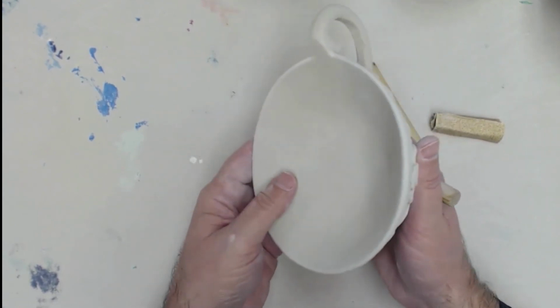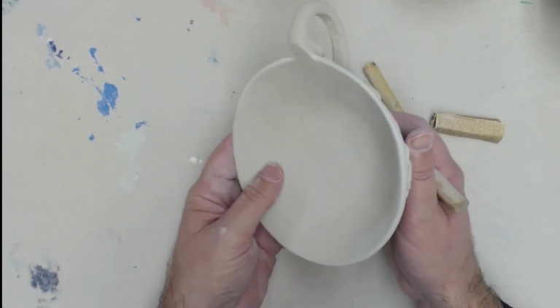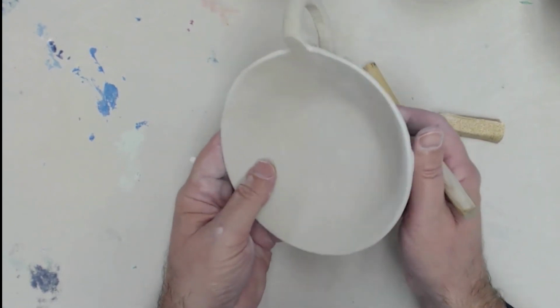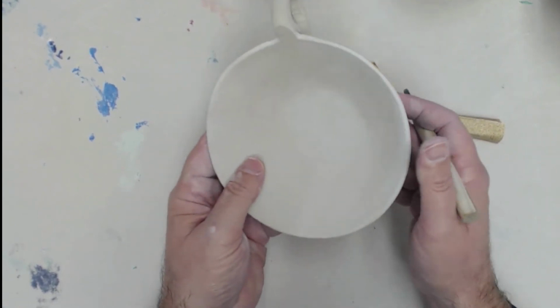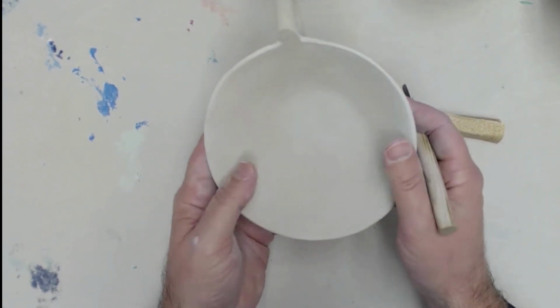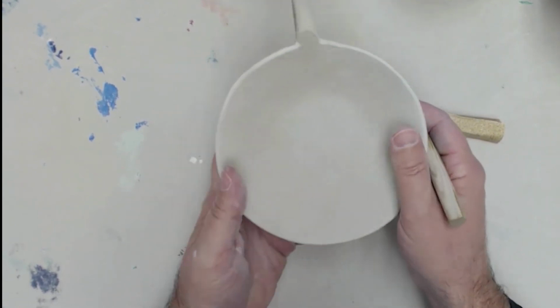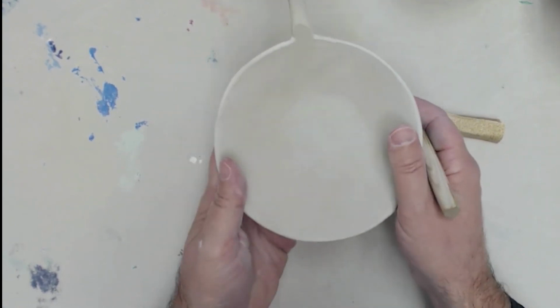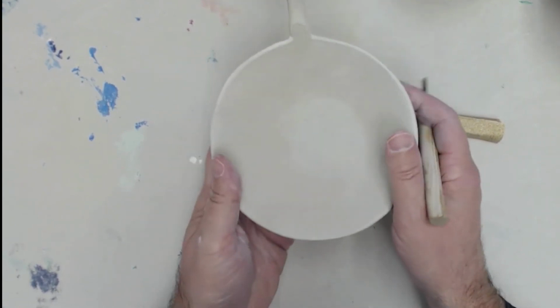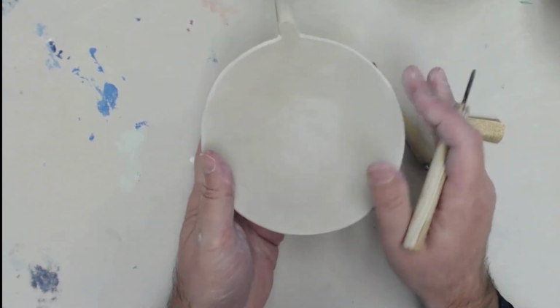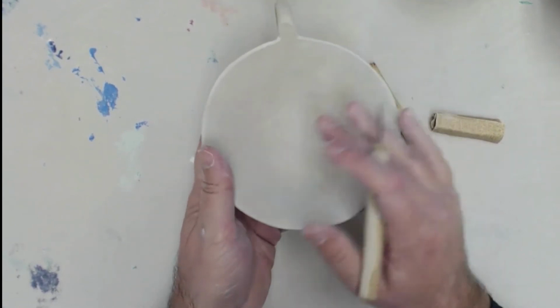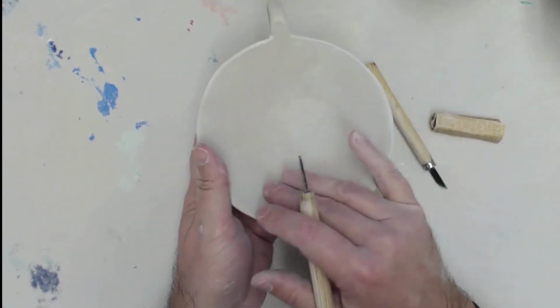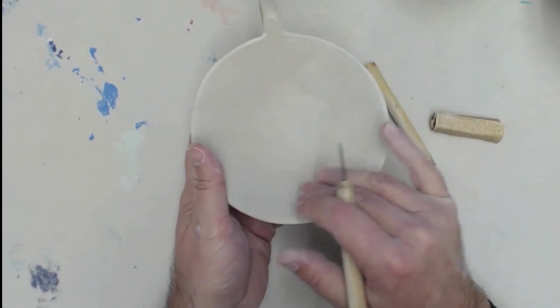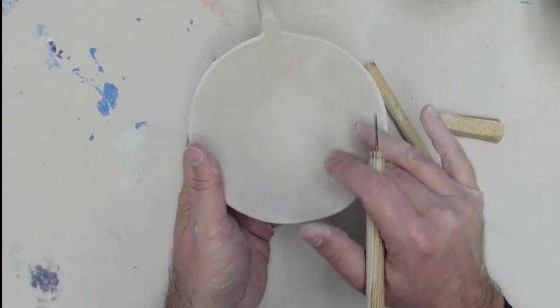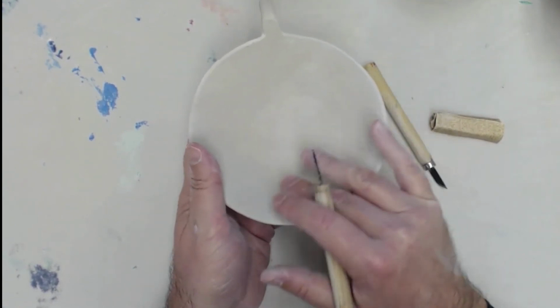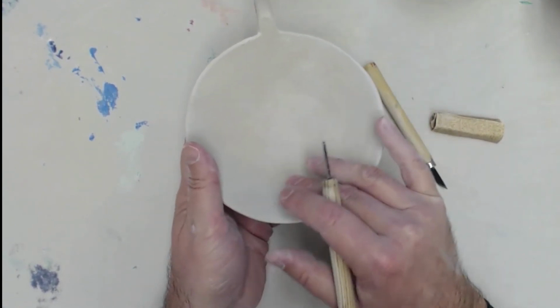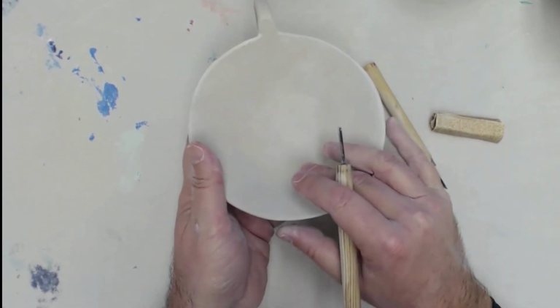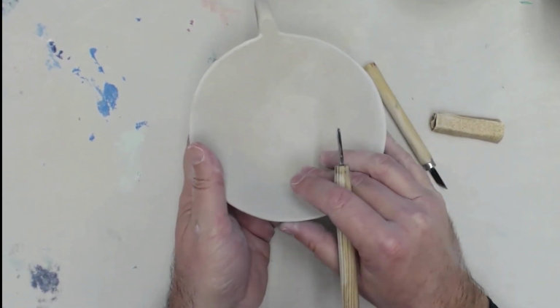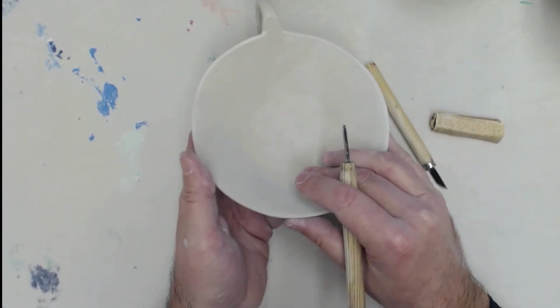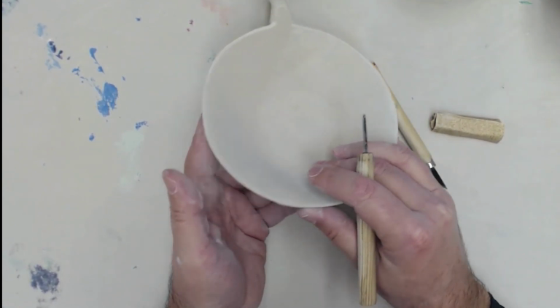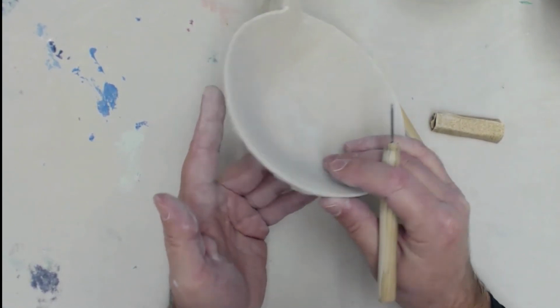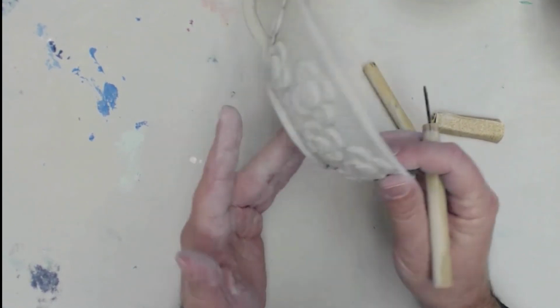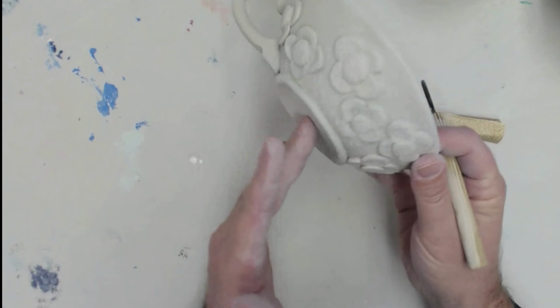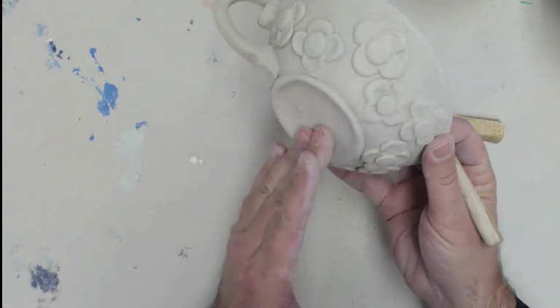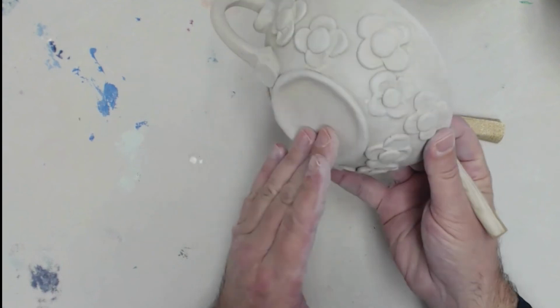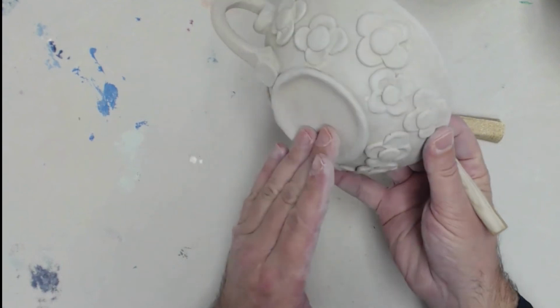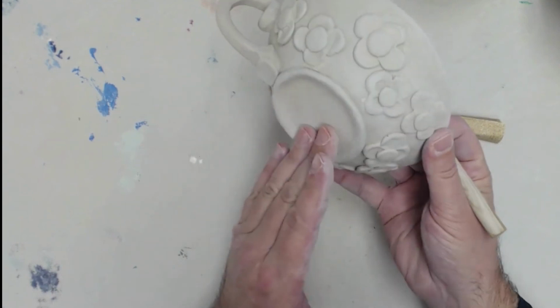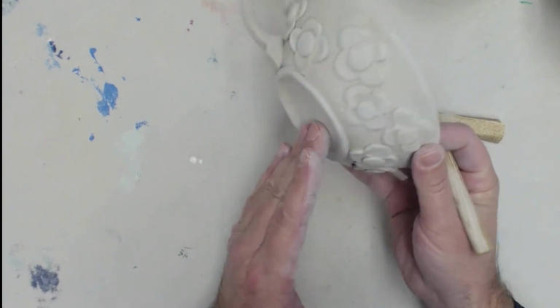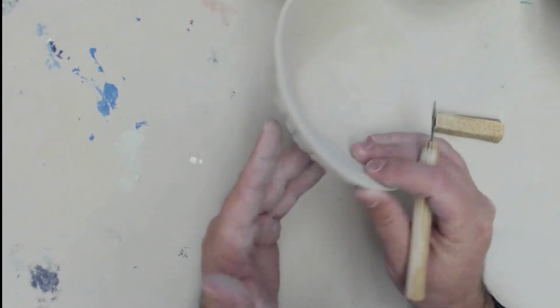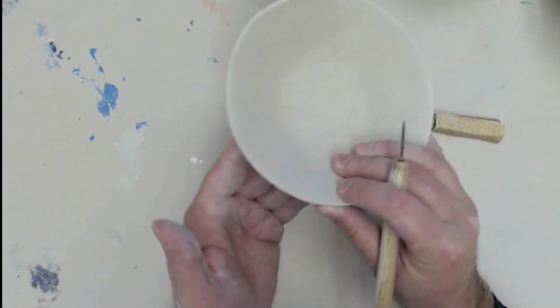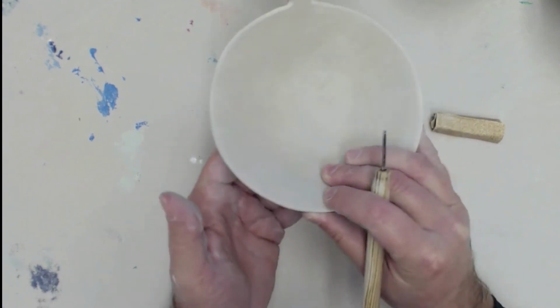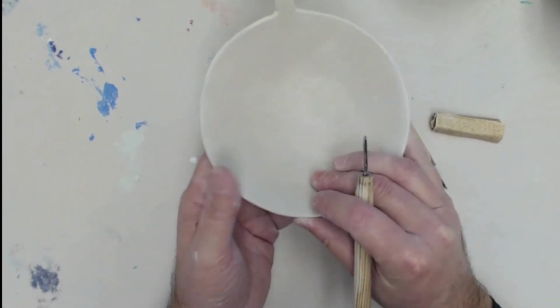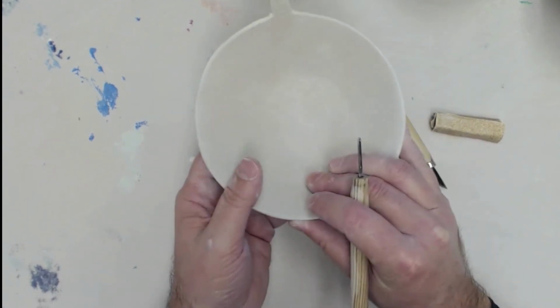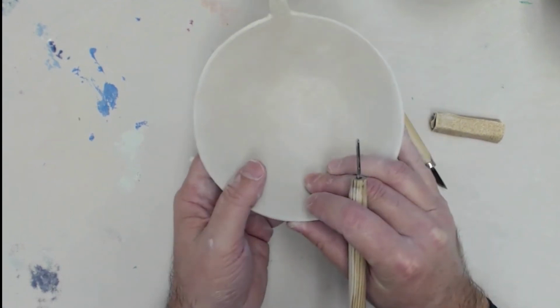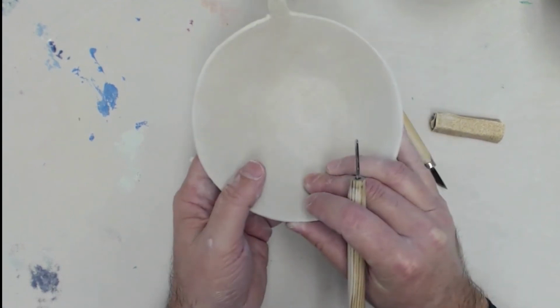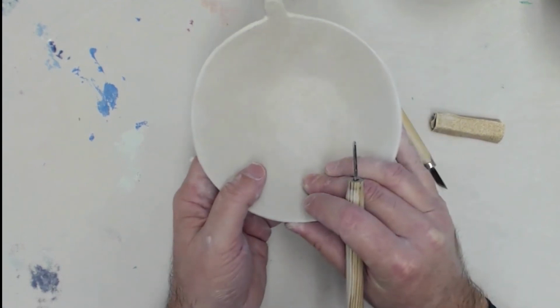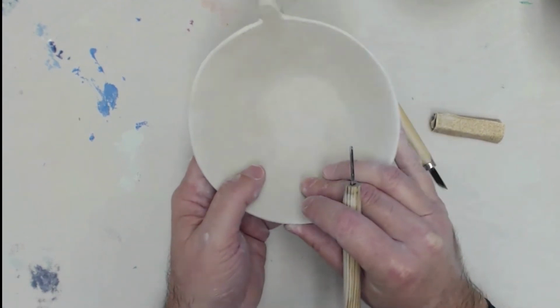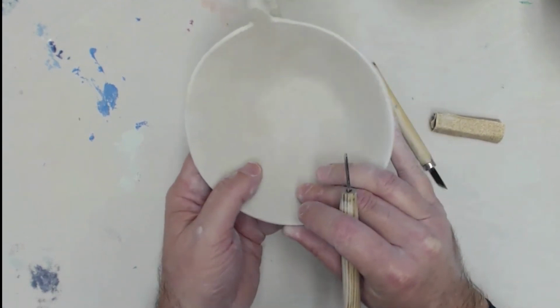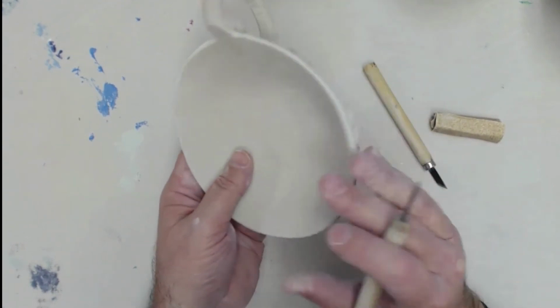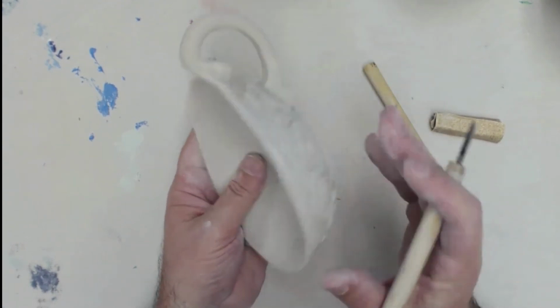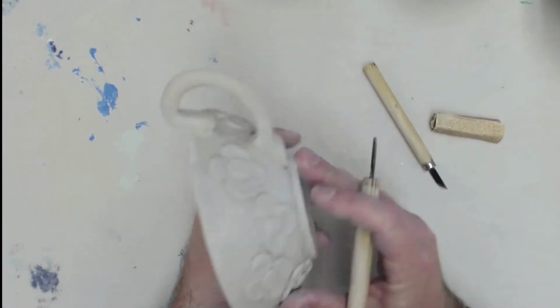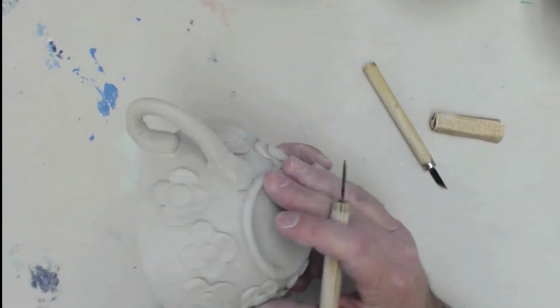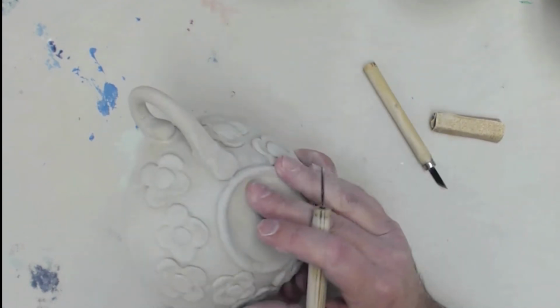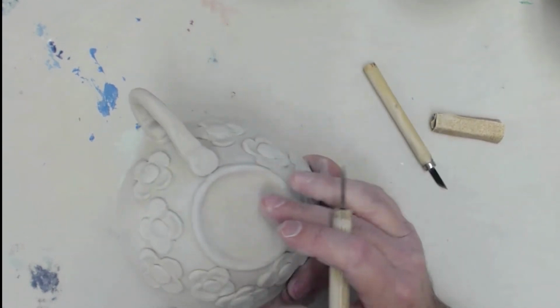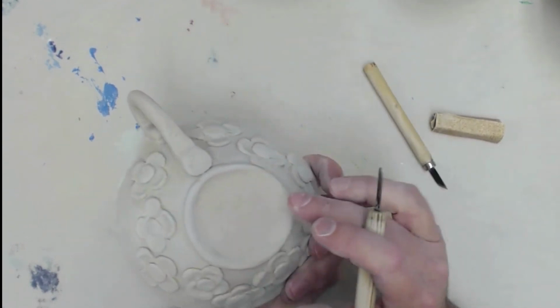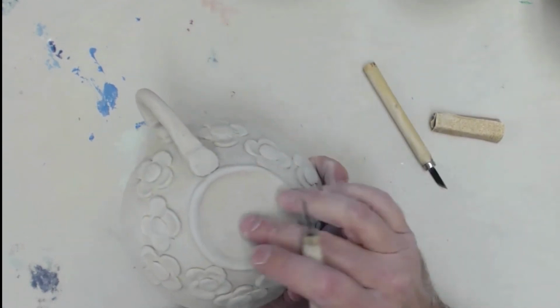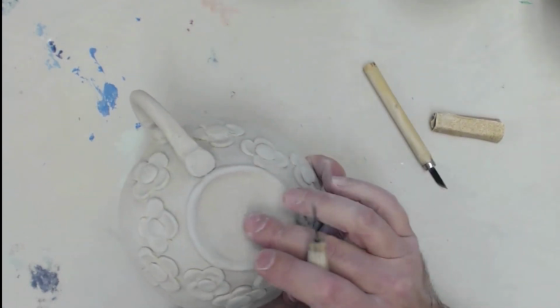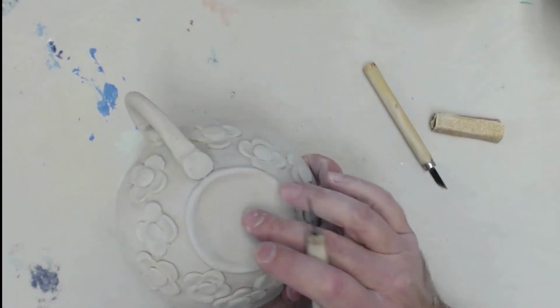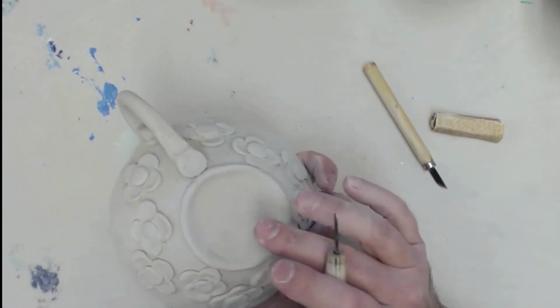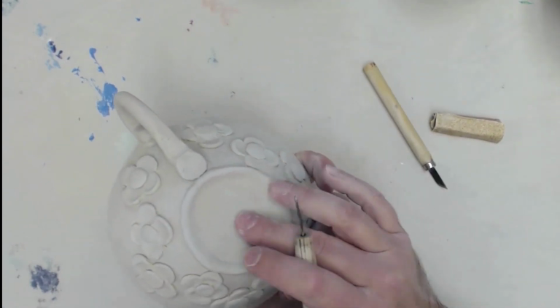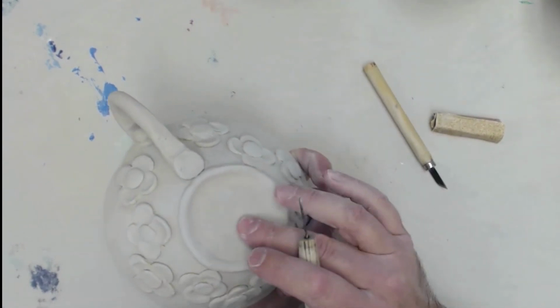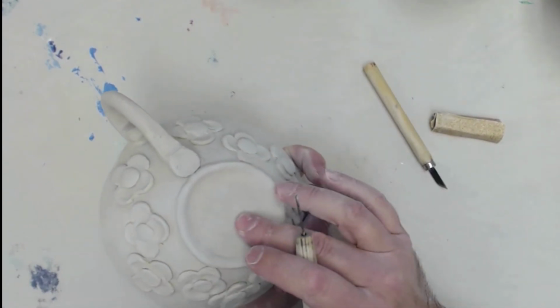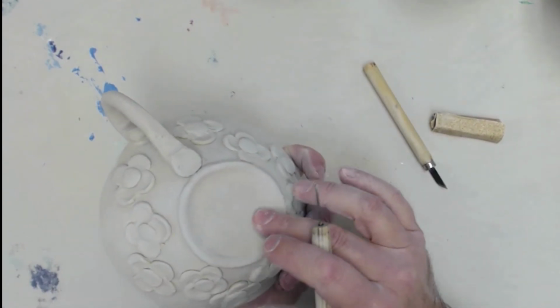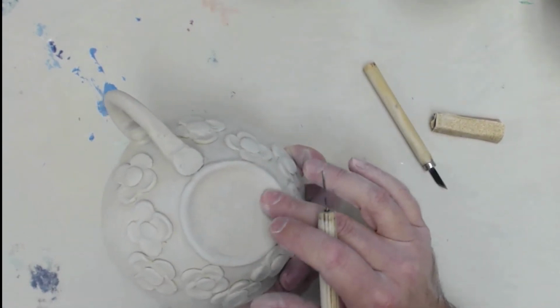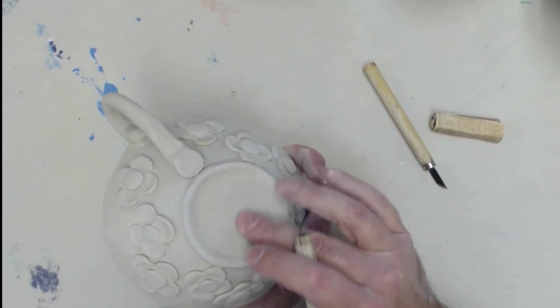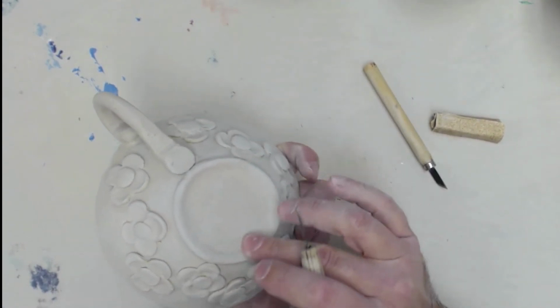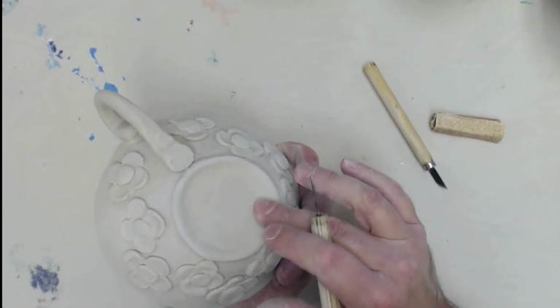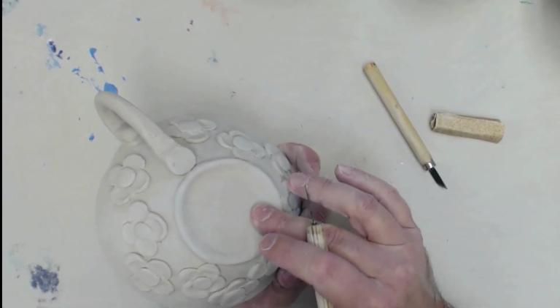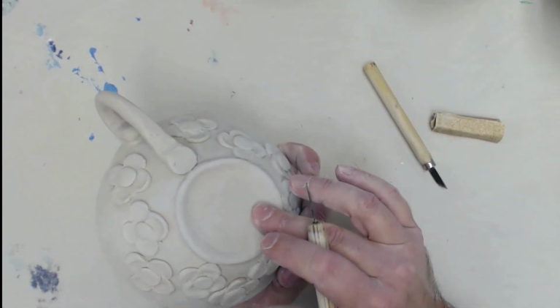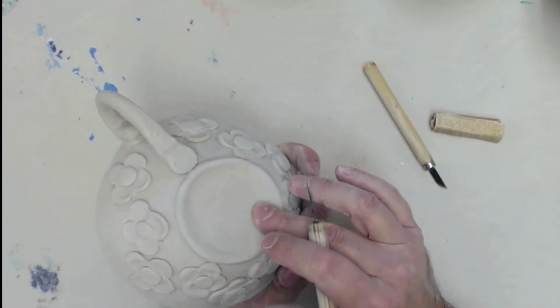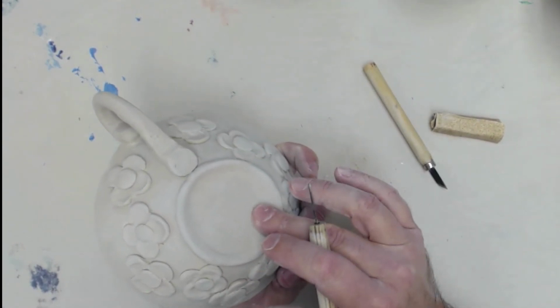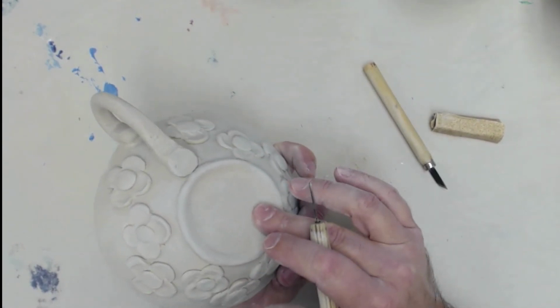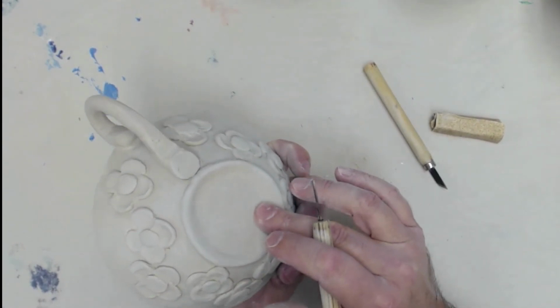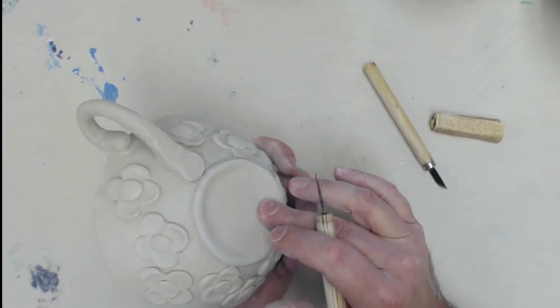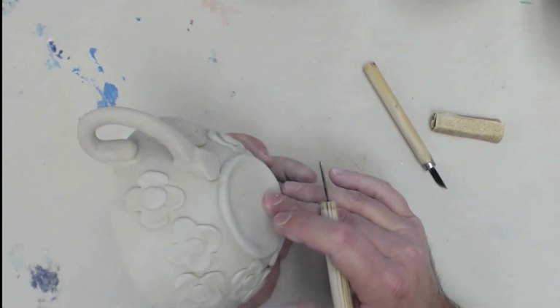So the next step will be just washing and glazing these. I think they're ready to go. Make sure that you get your names and your periods in the bottom.